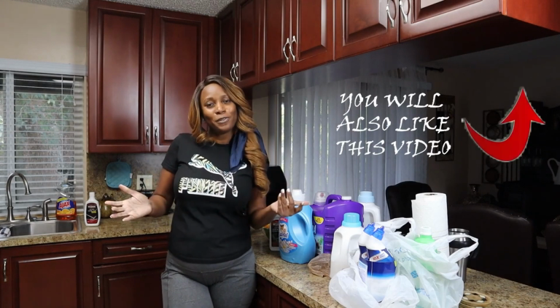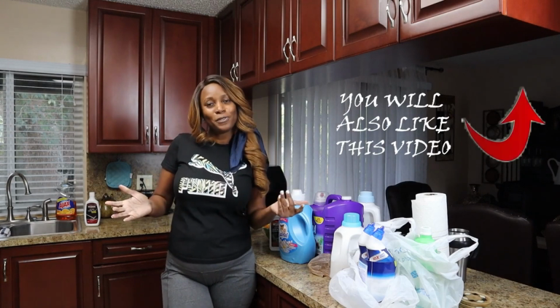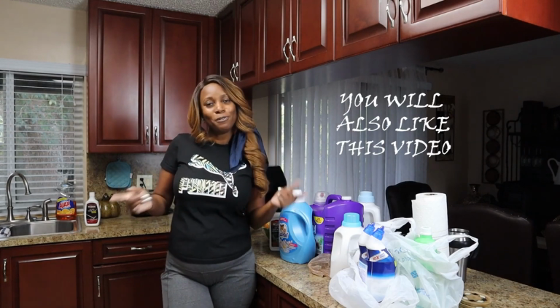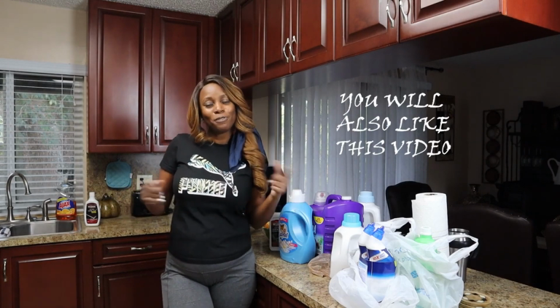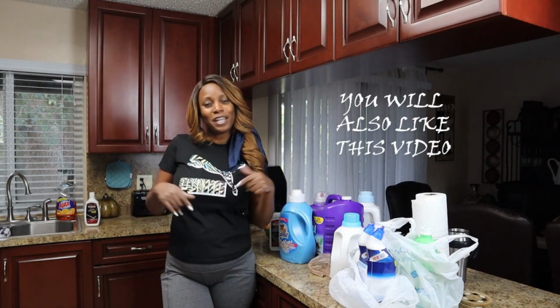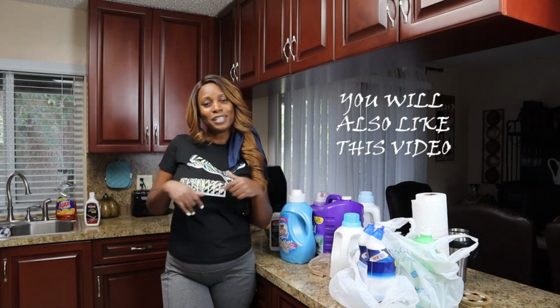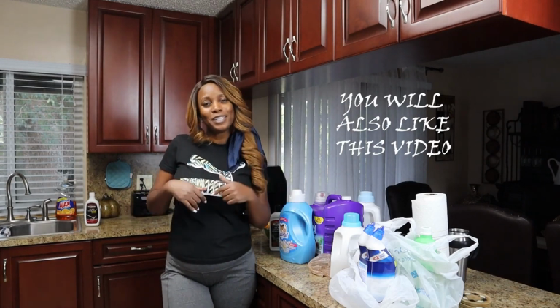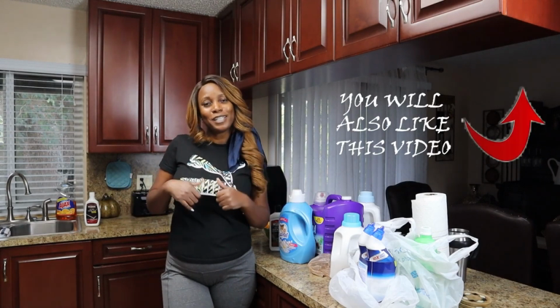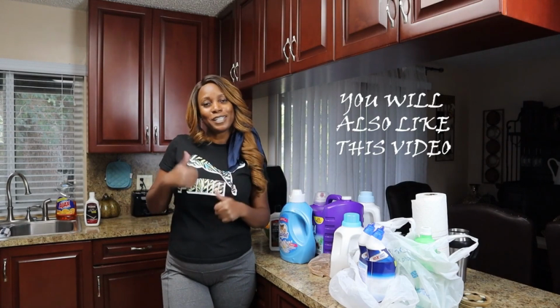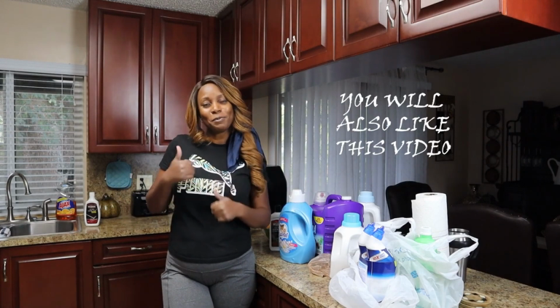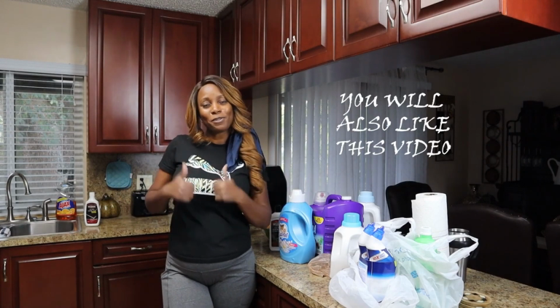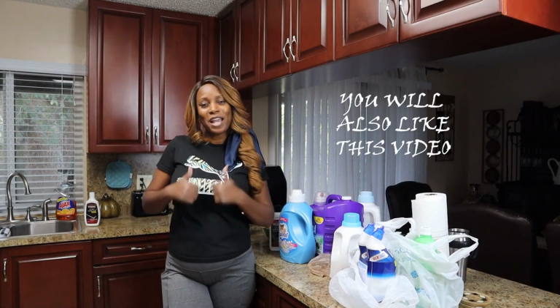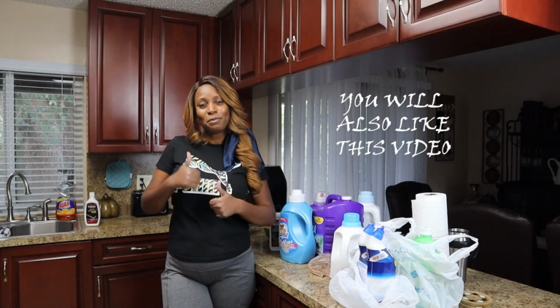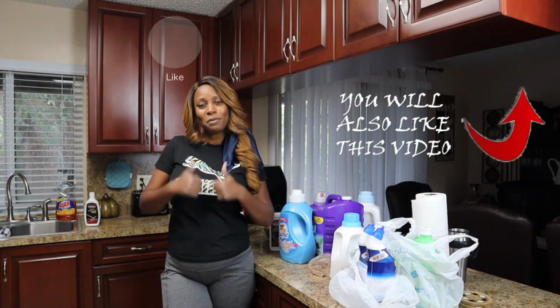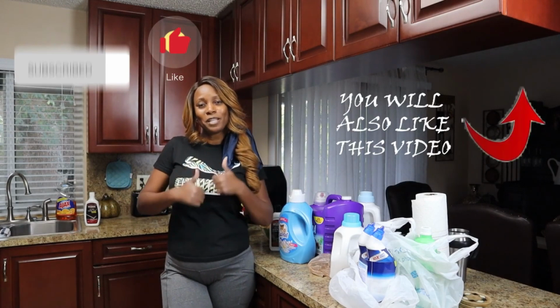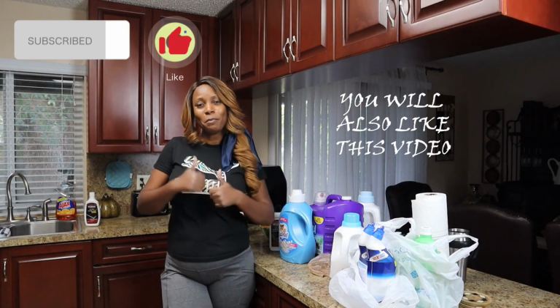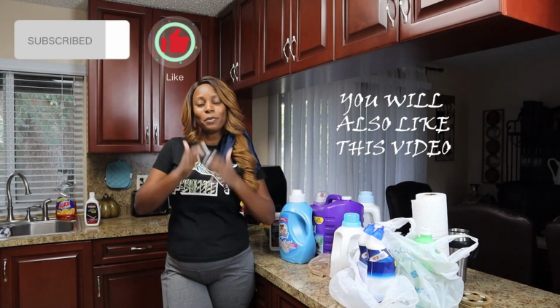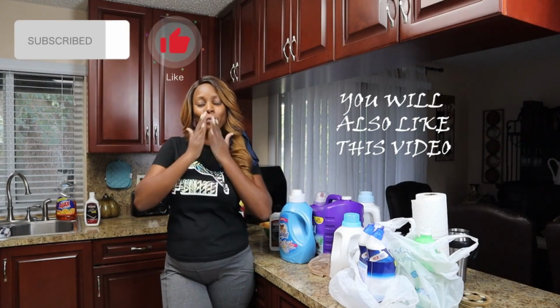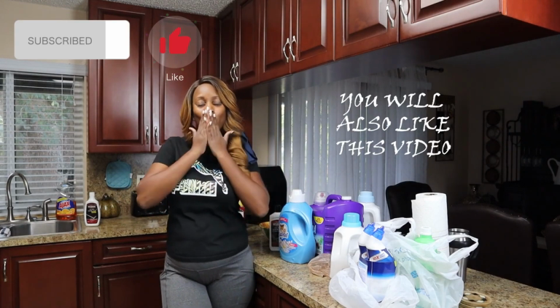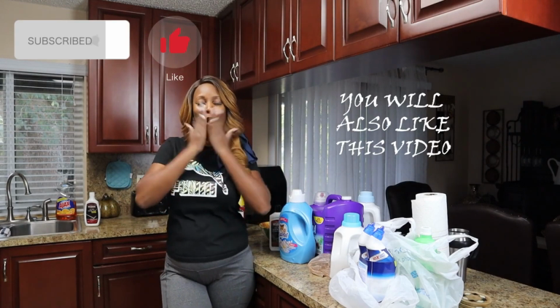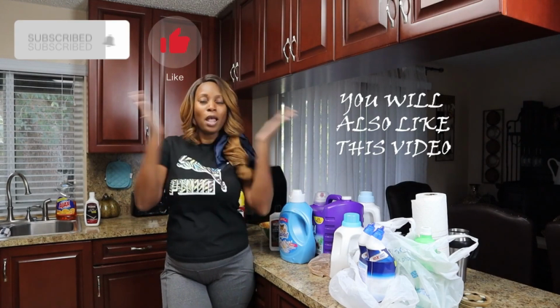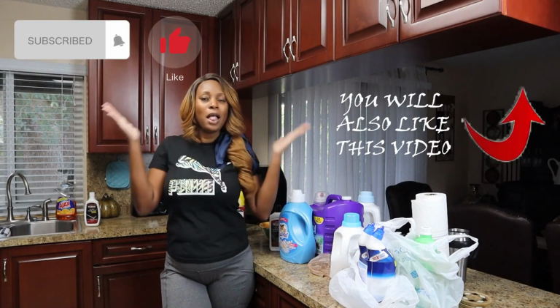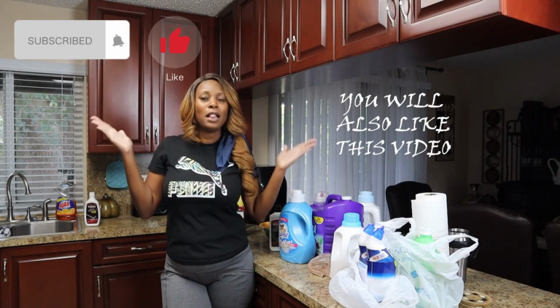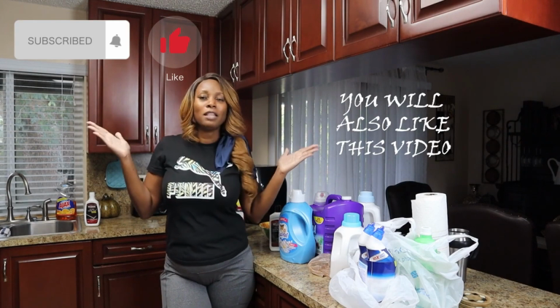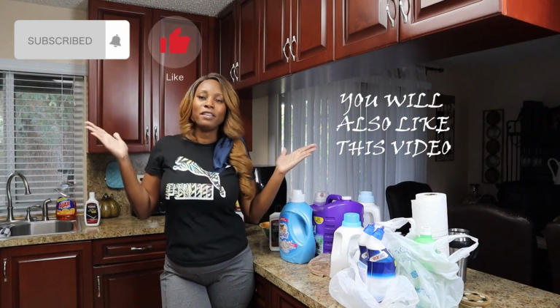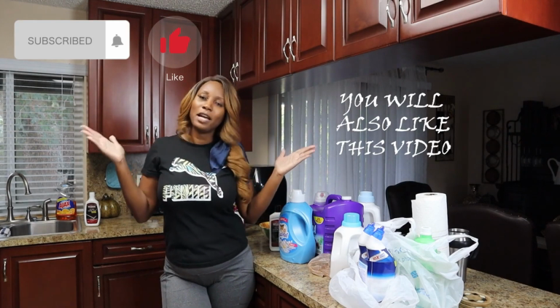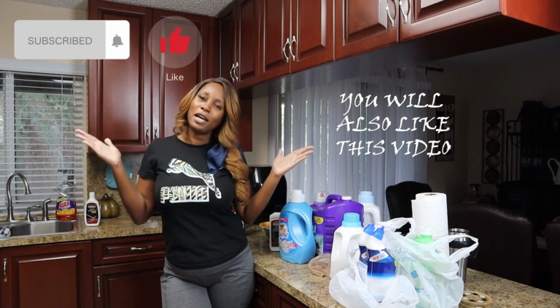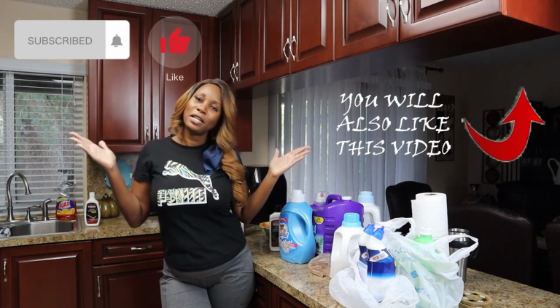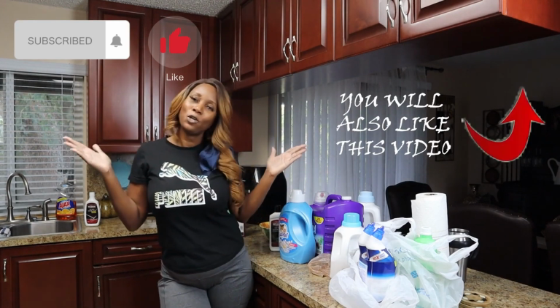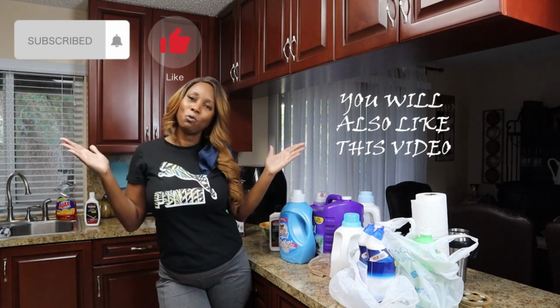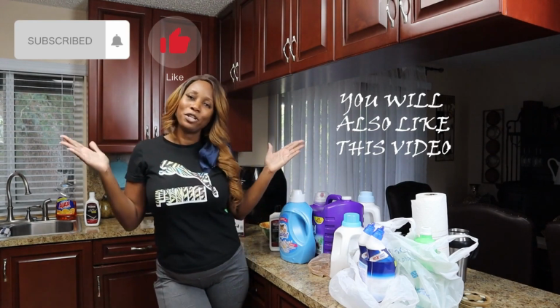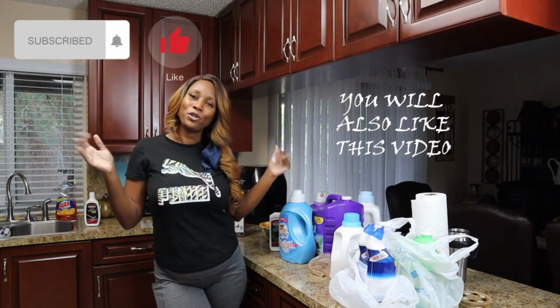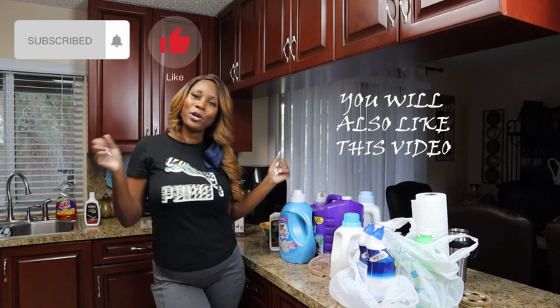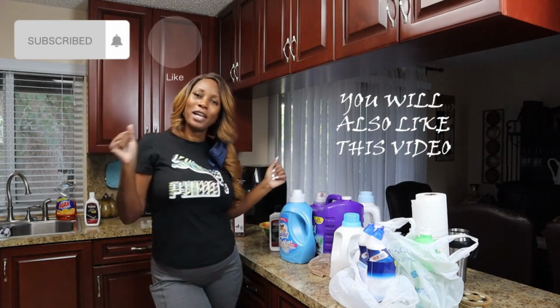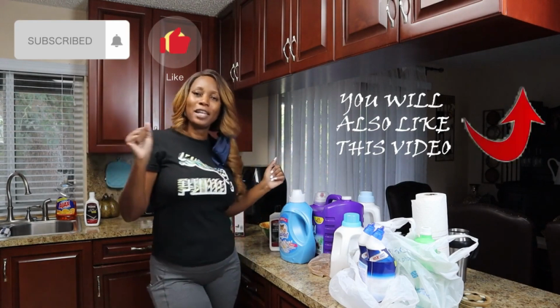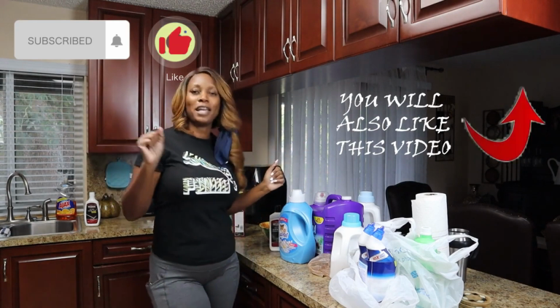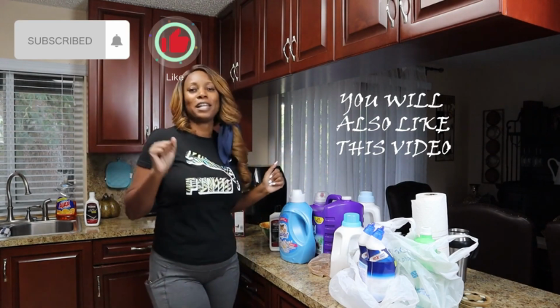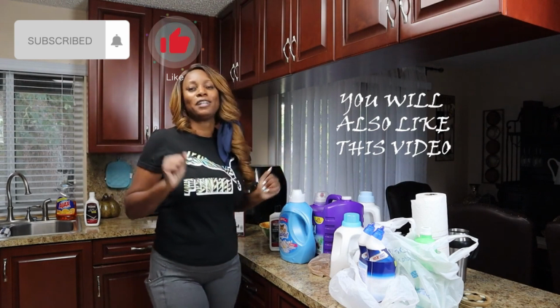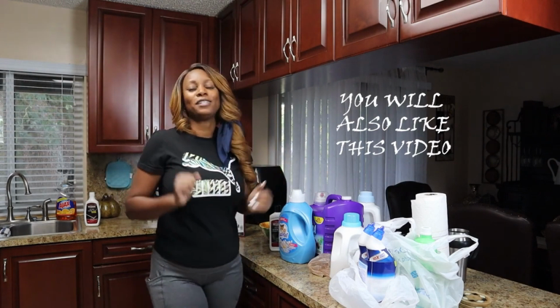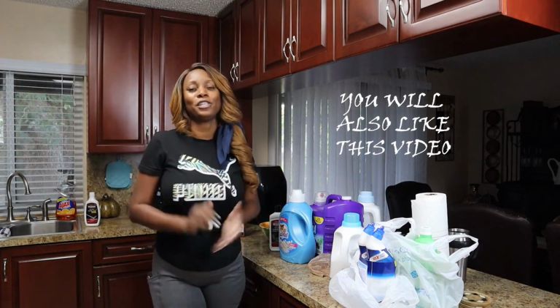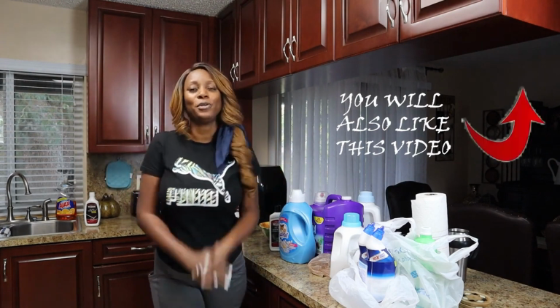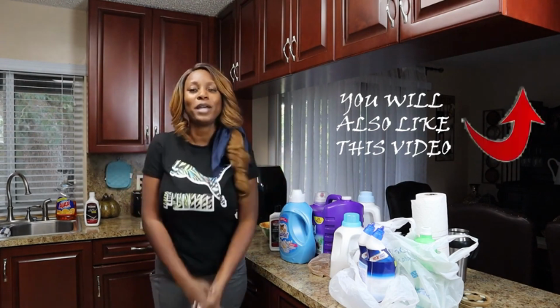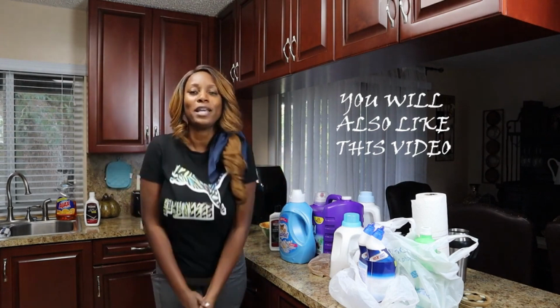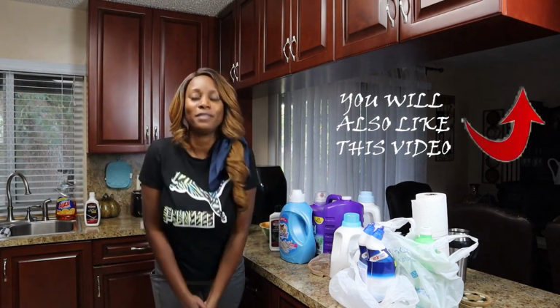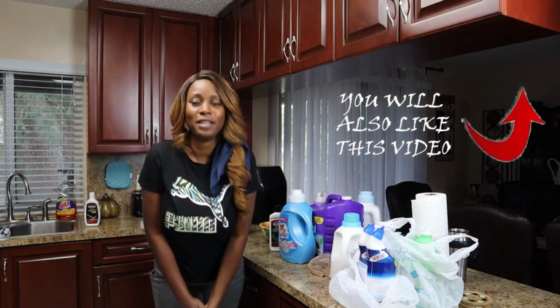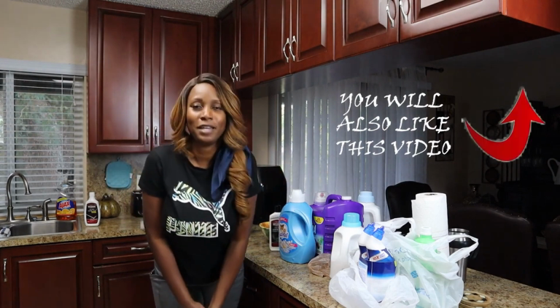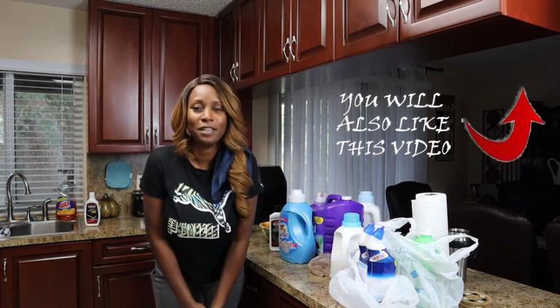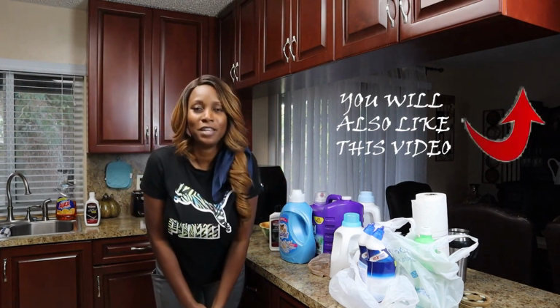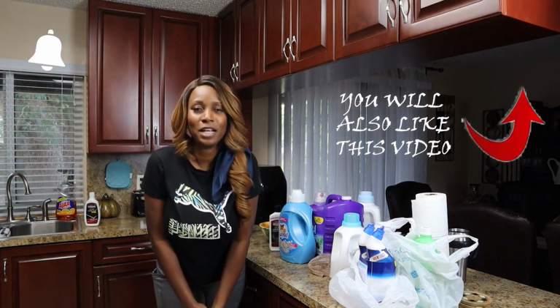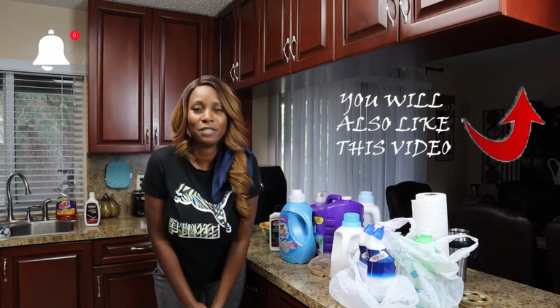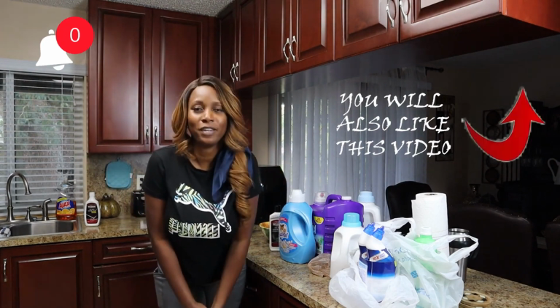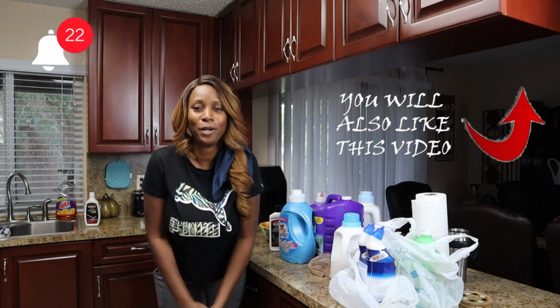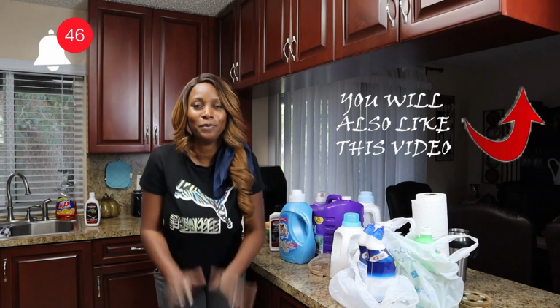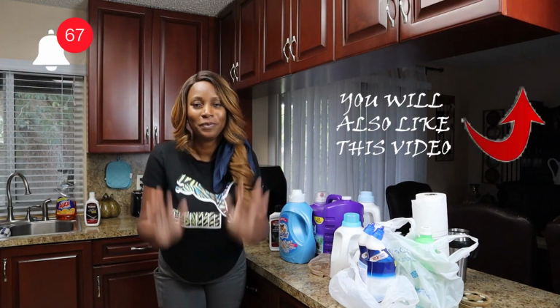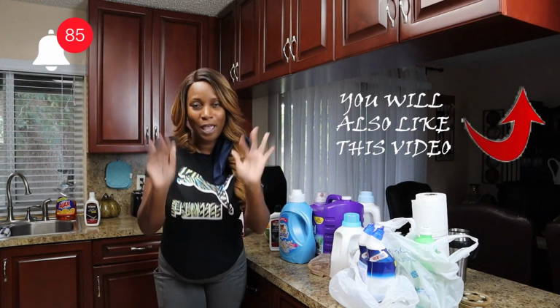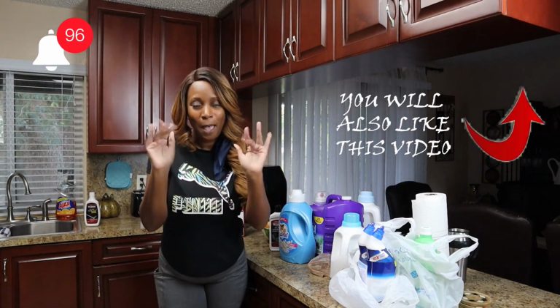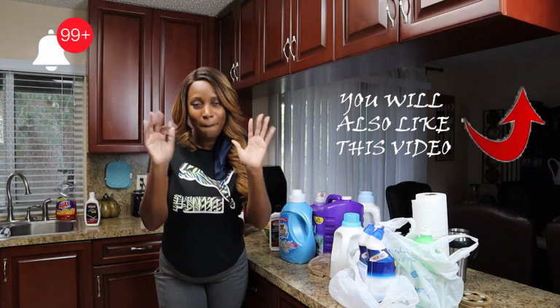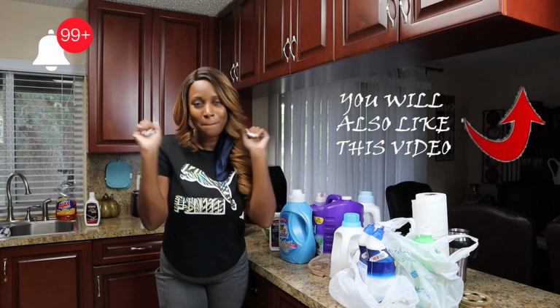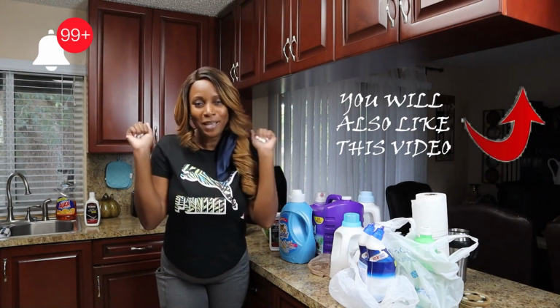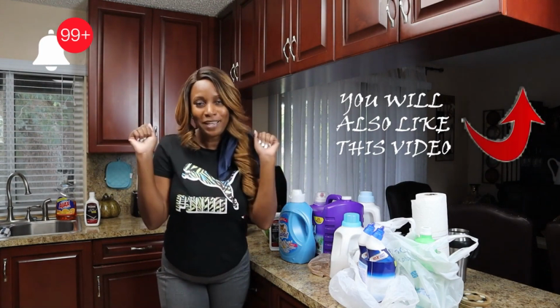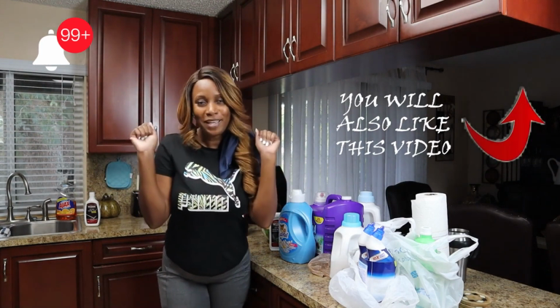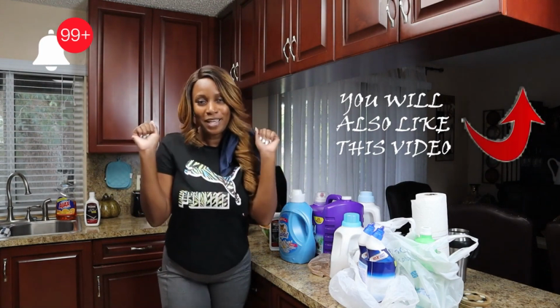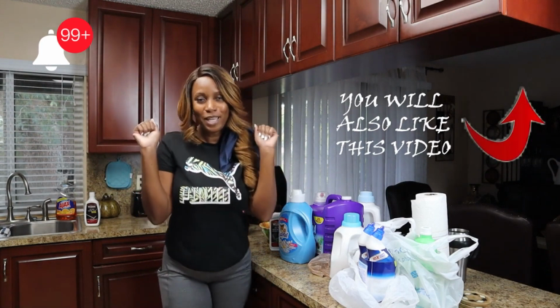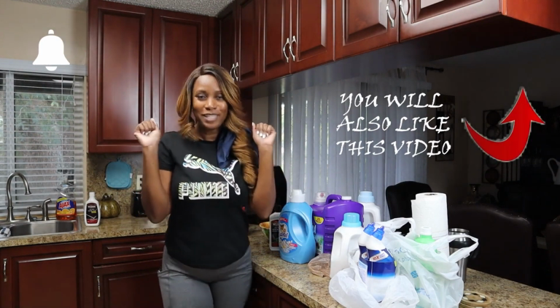Don't forget to subscribe, thumbs up — love you guys! Hope you enjoyed and I'll see you in the next video!